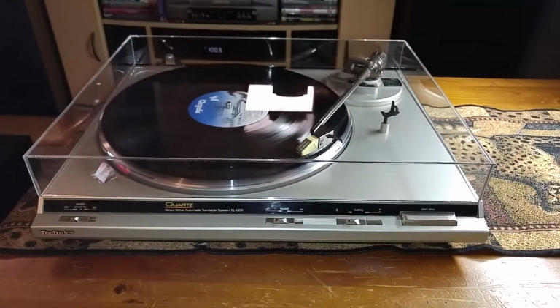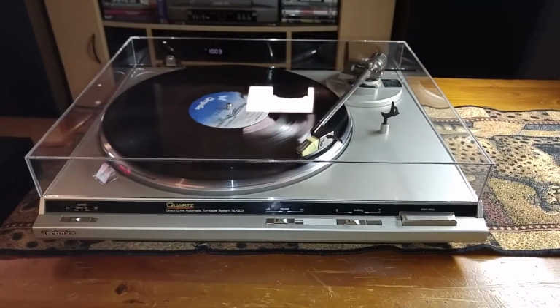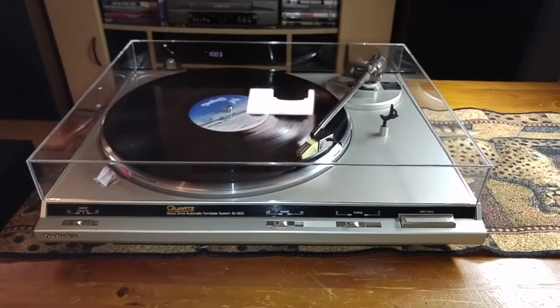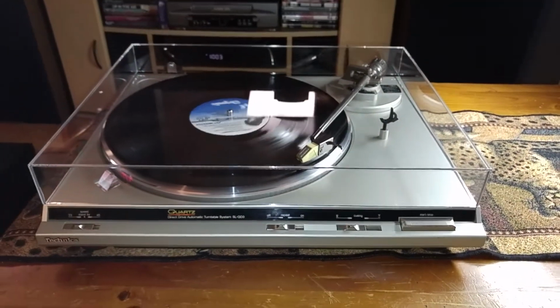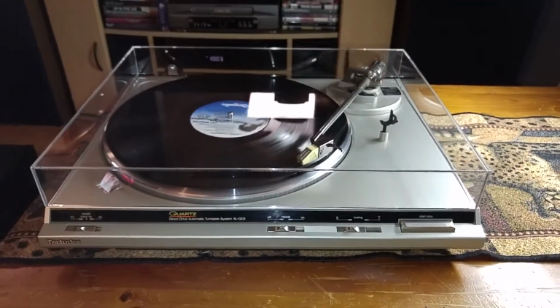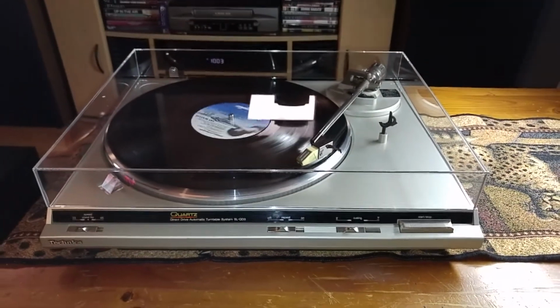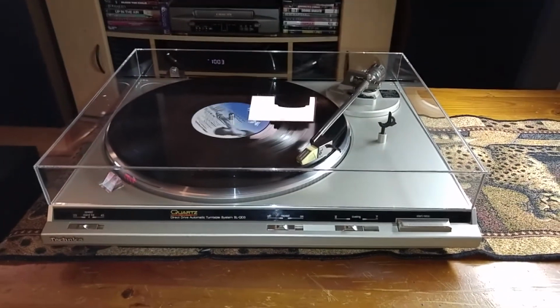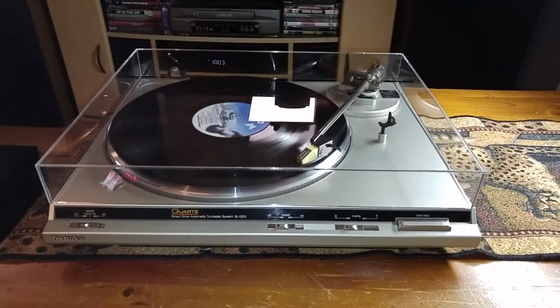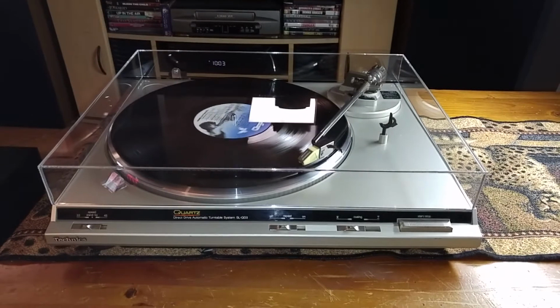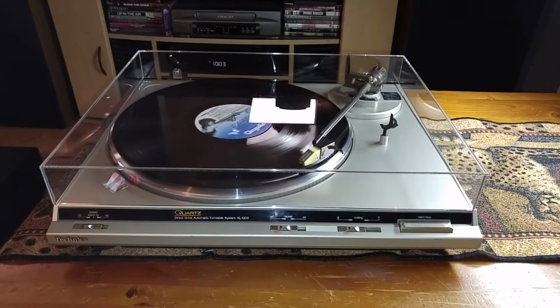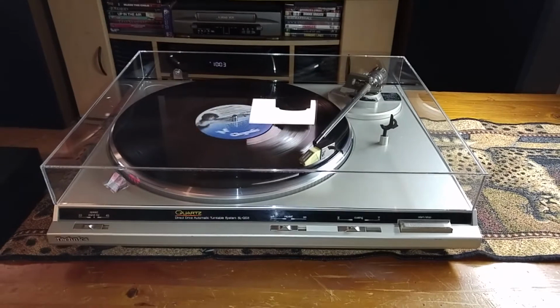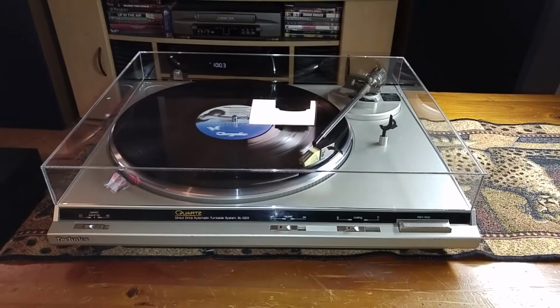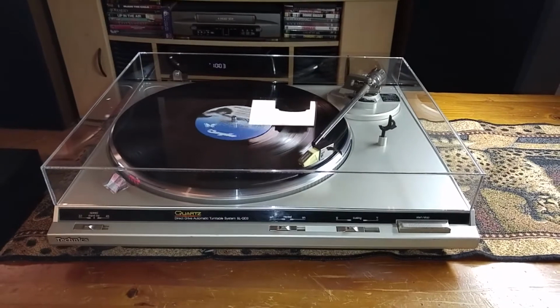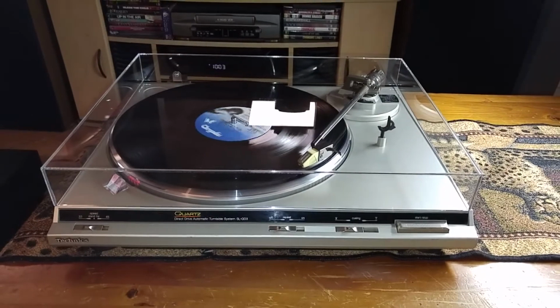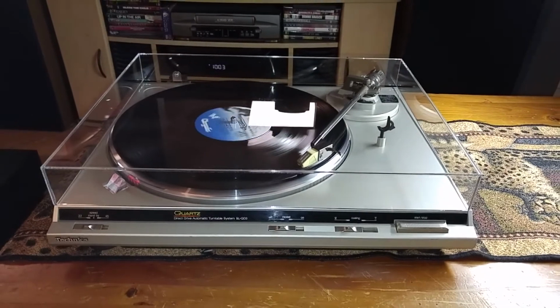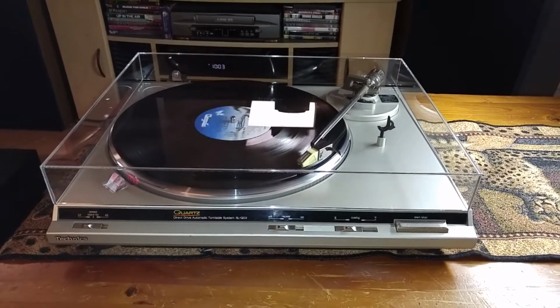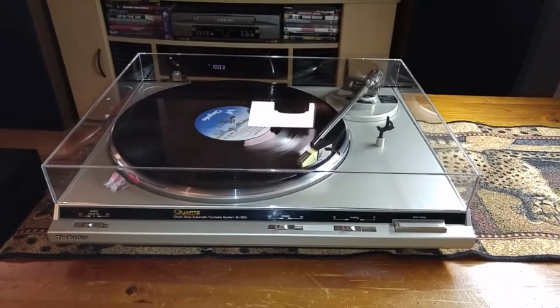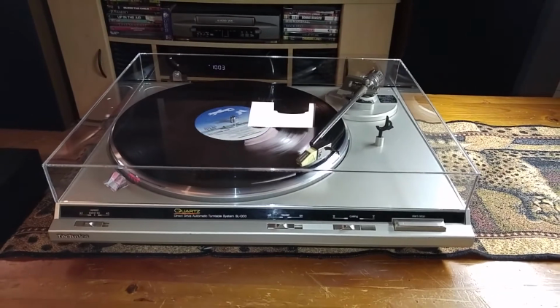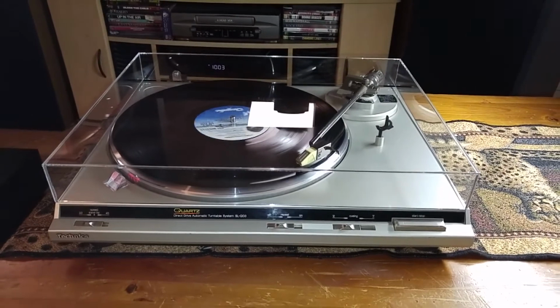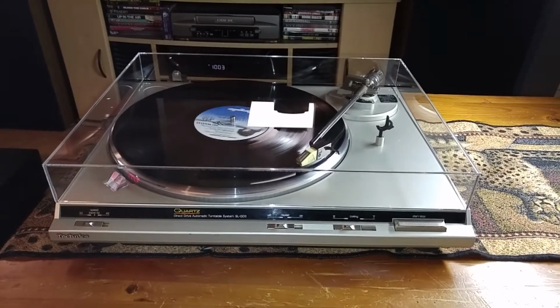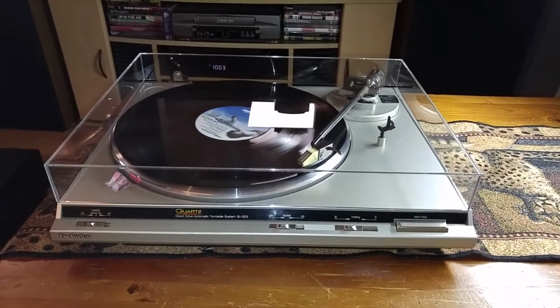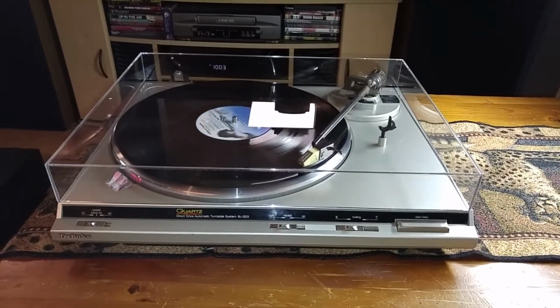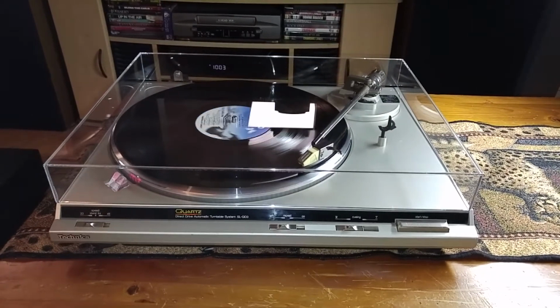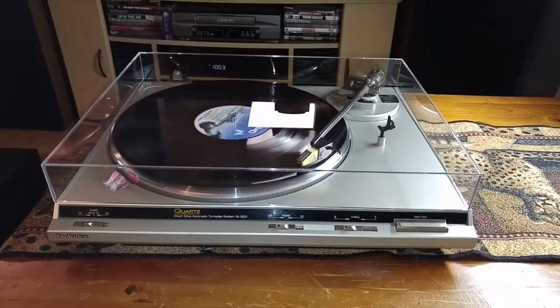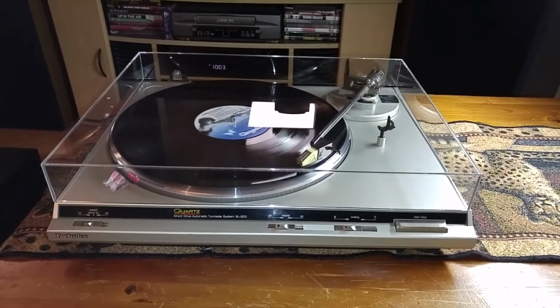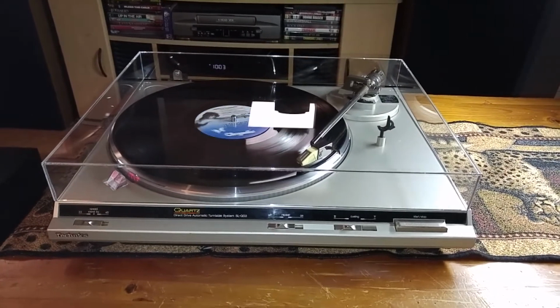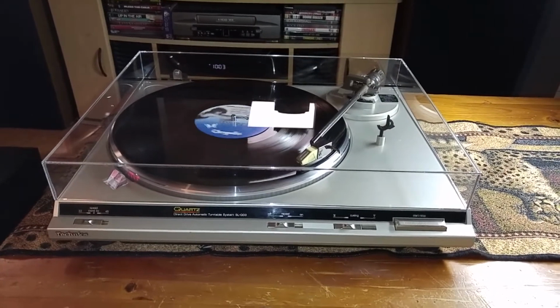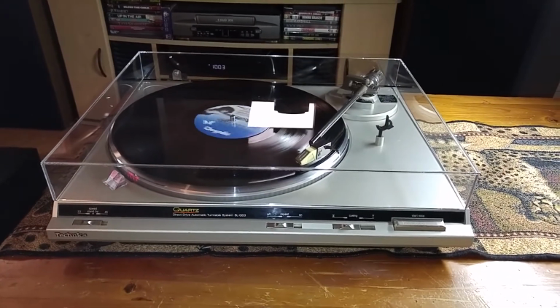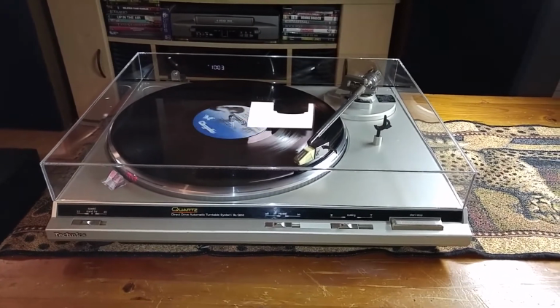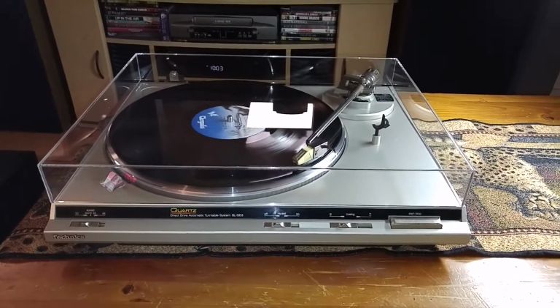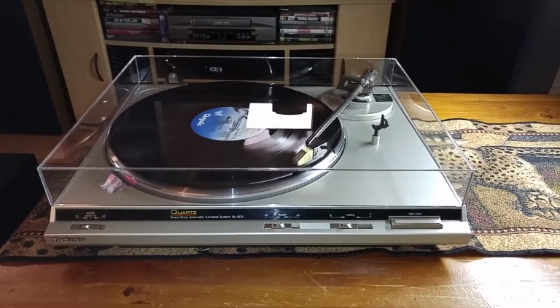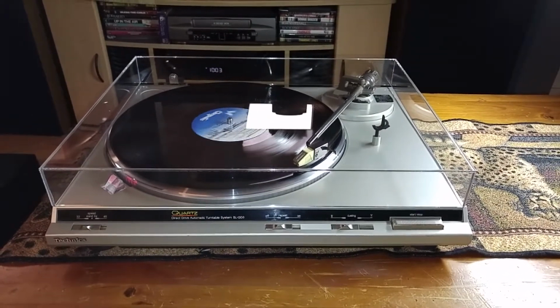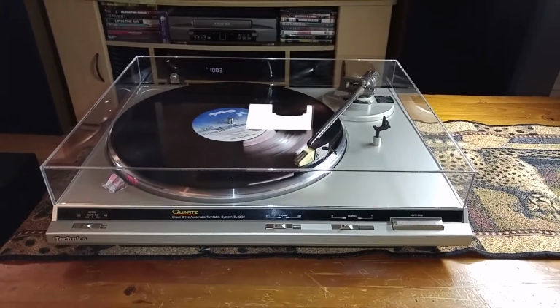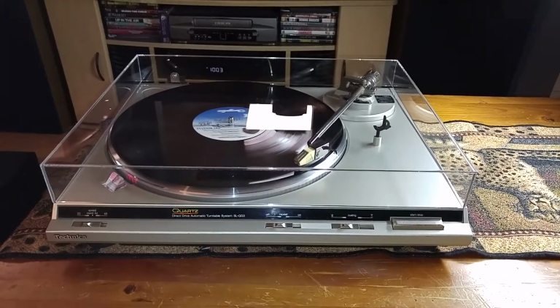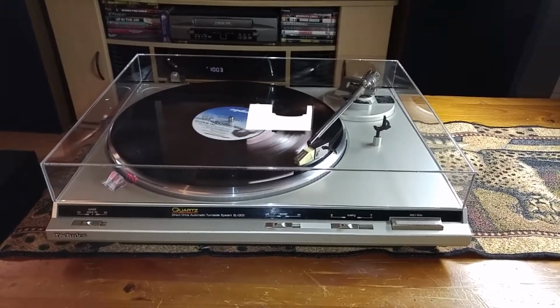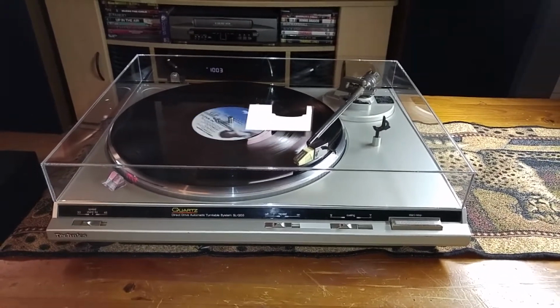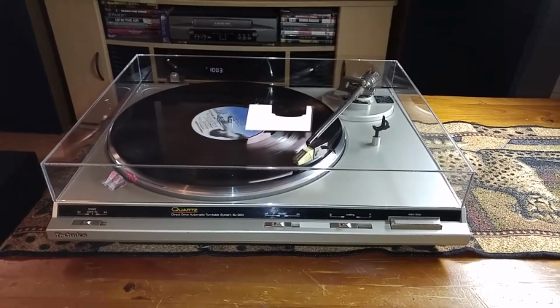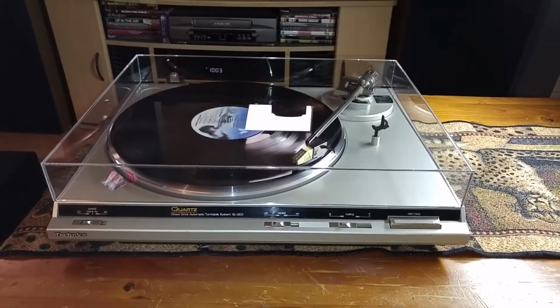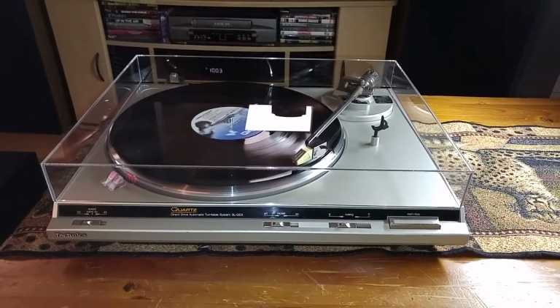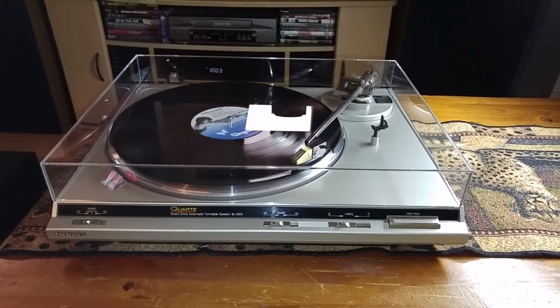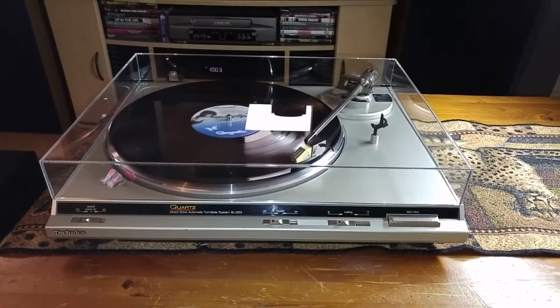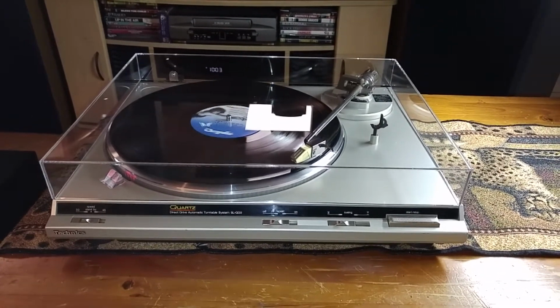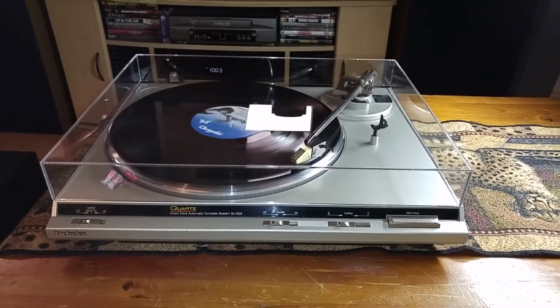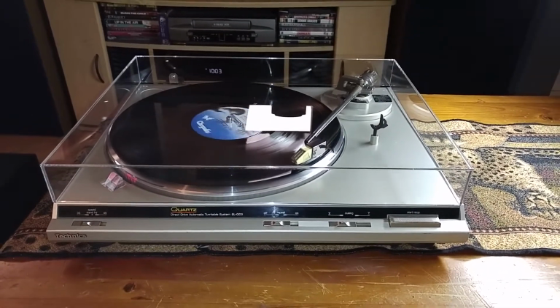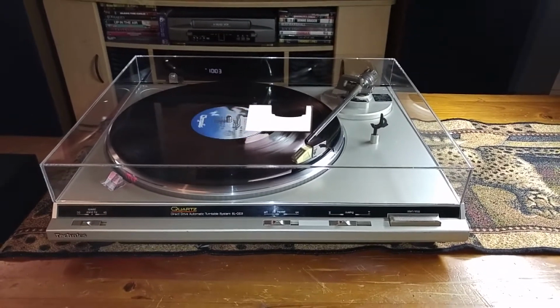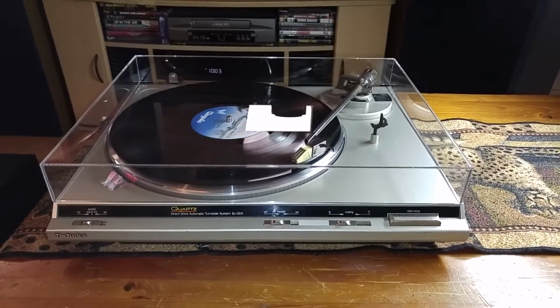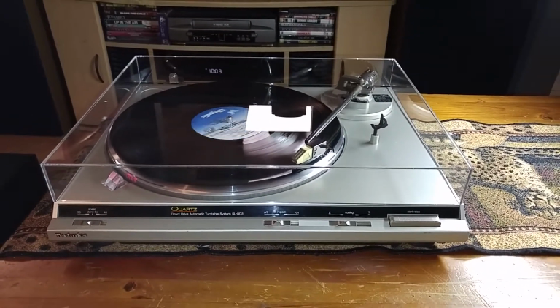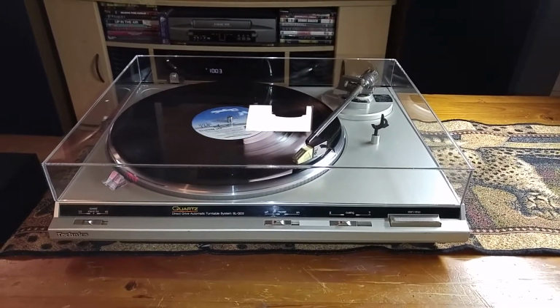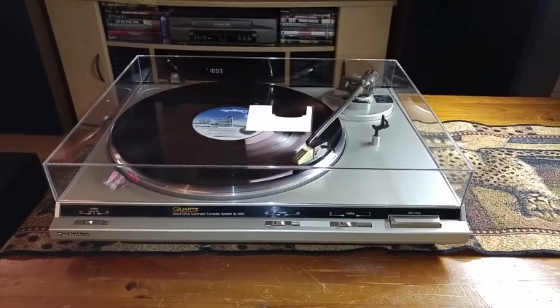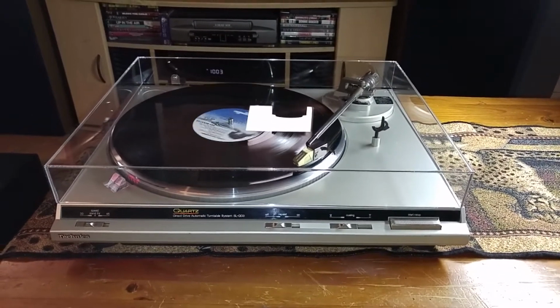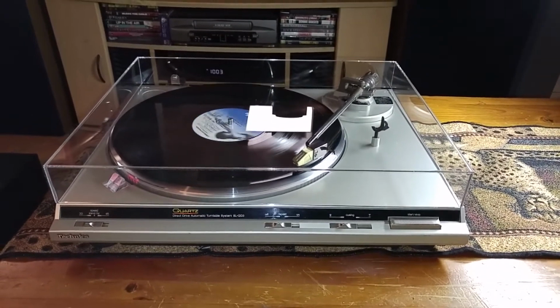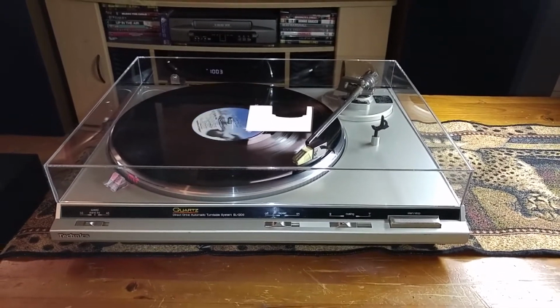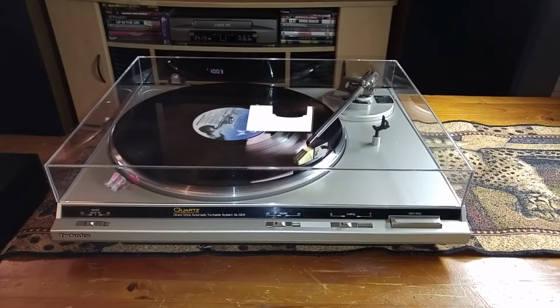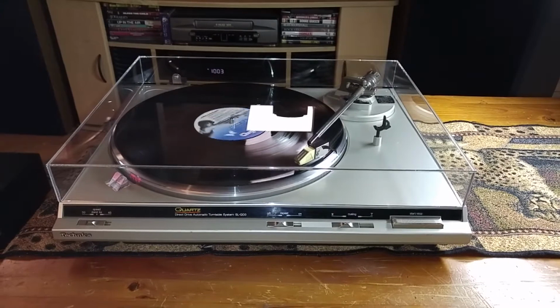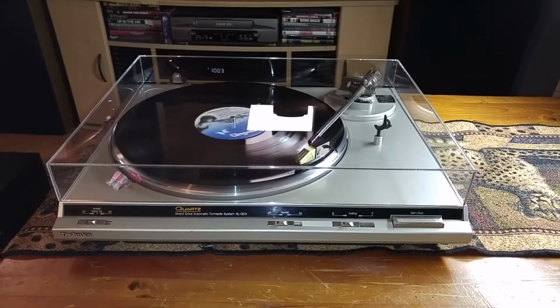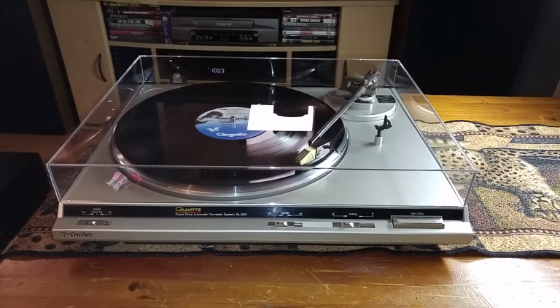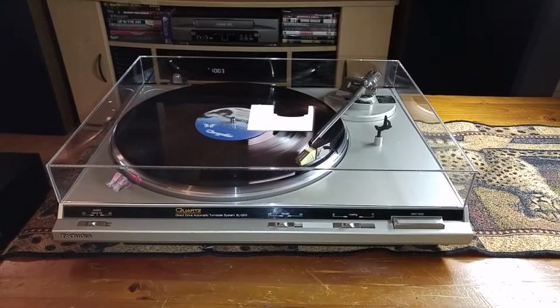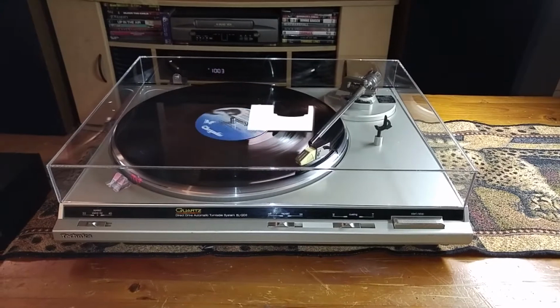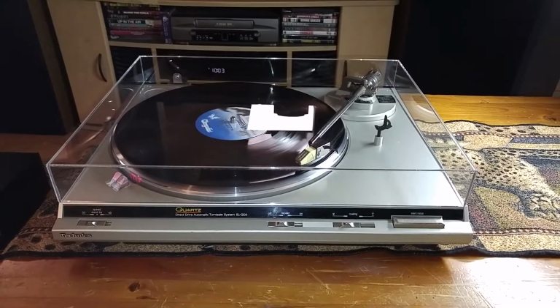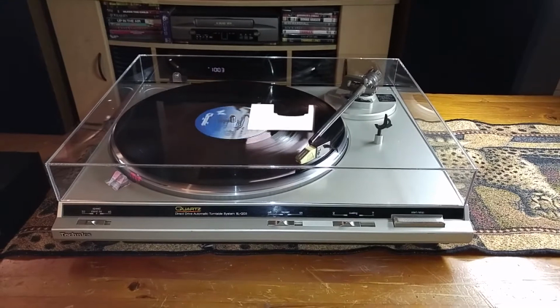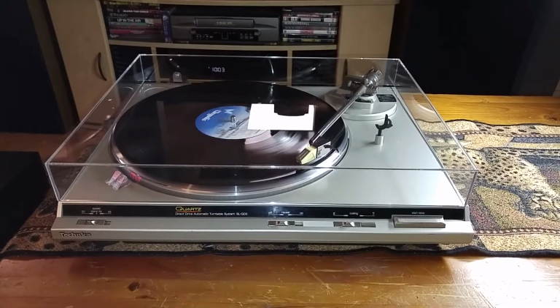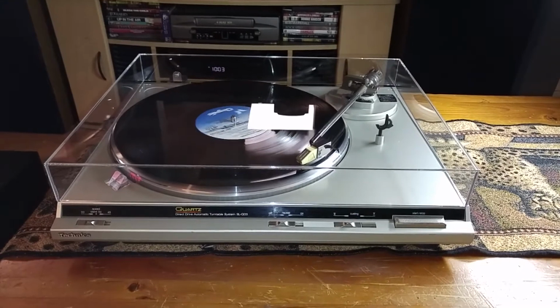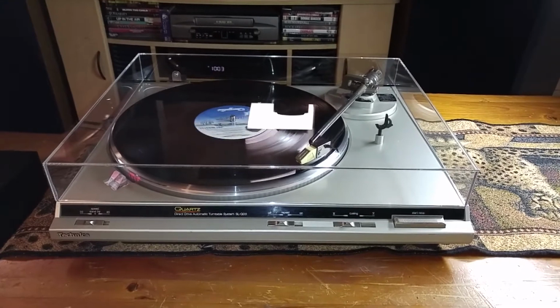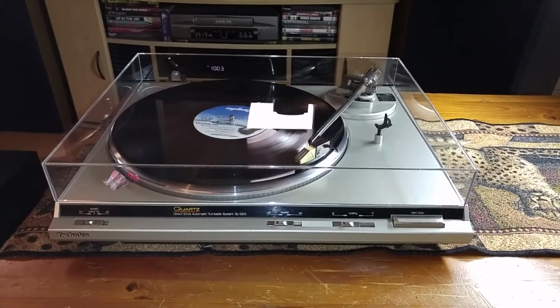This turntable has been completely serviced. Everything's been lubricated and it's ready for vinyl.